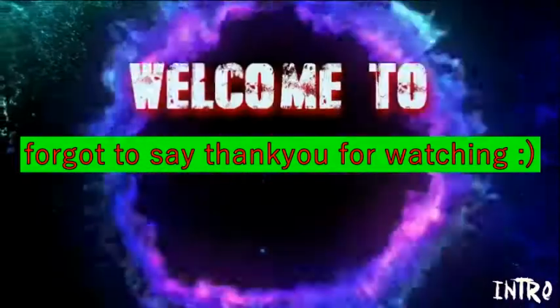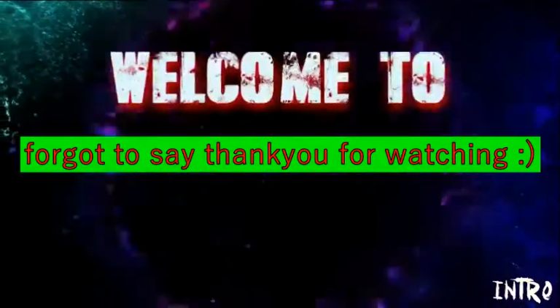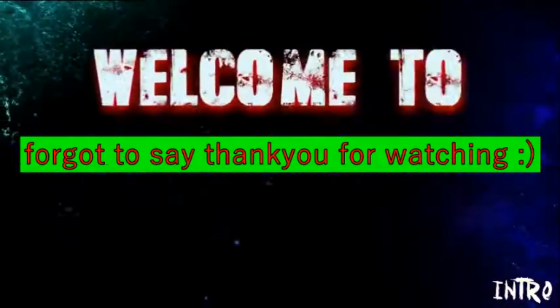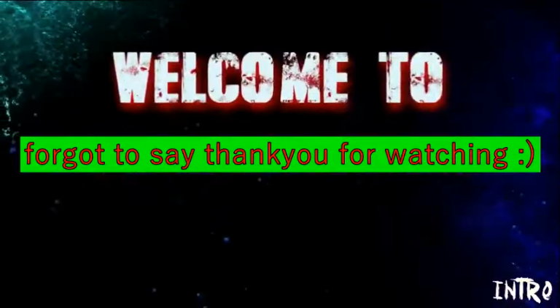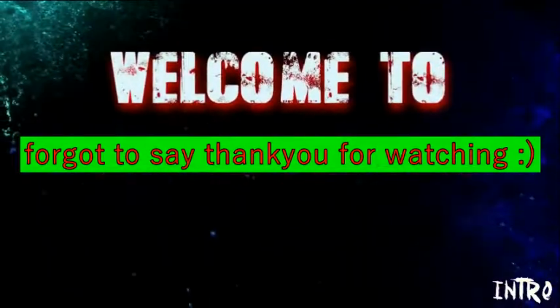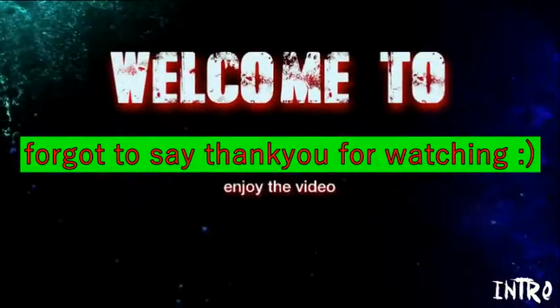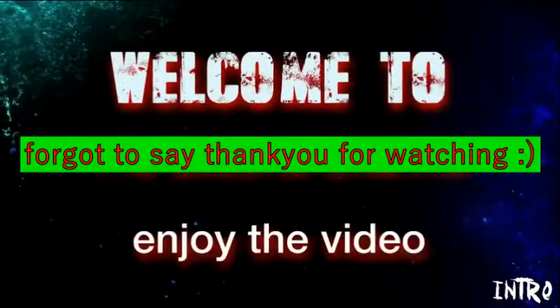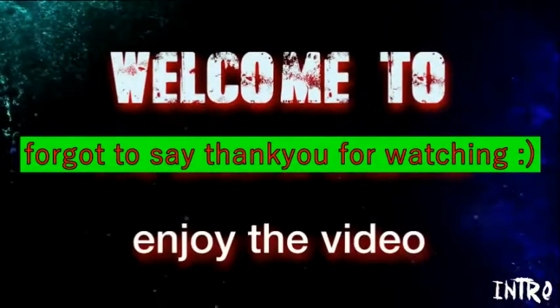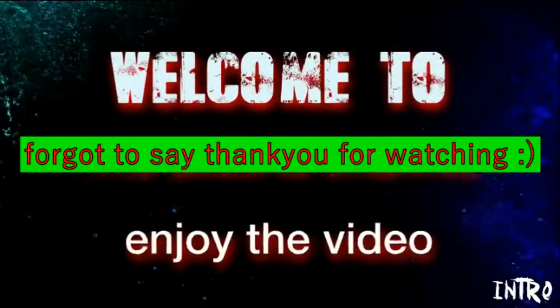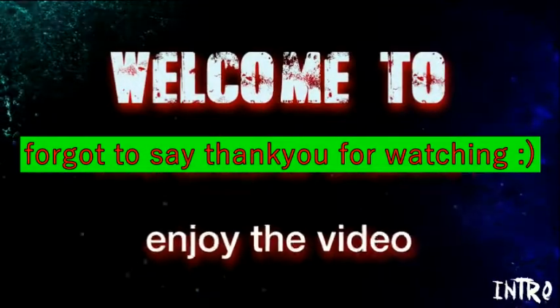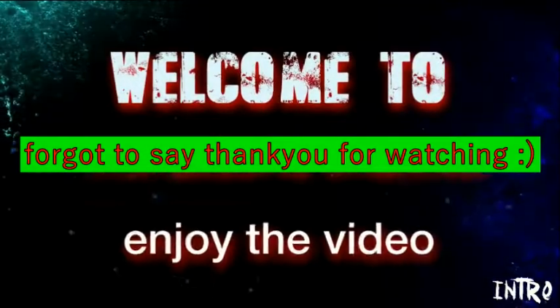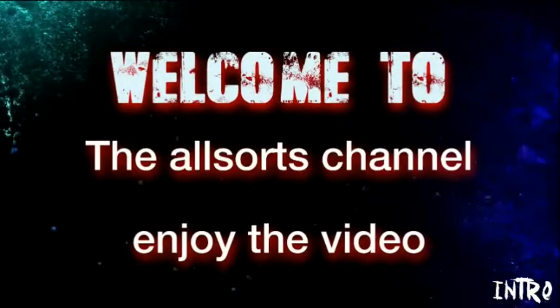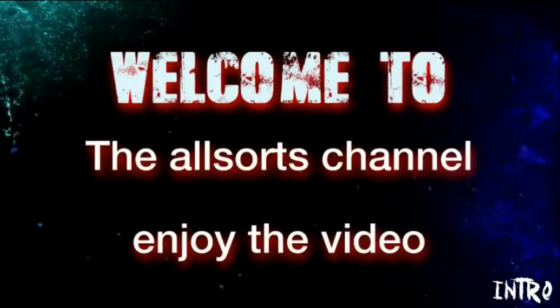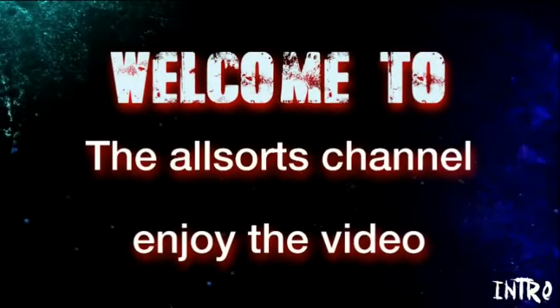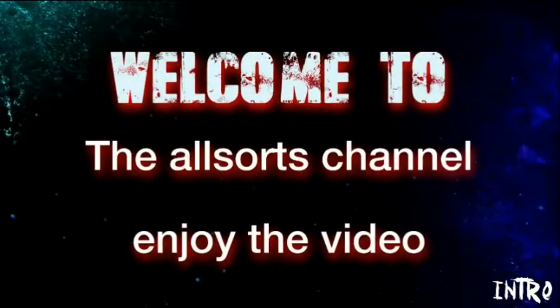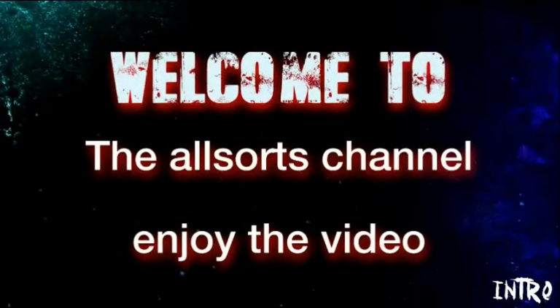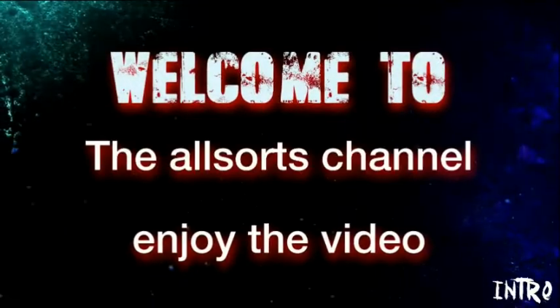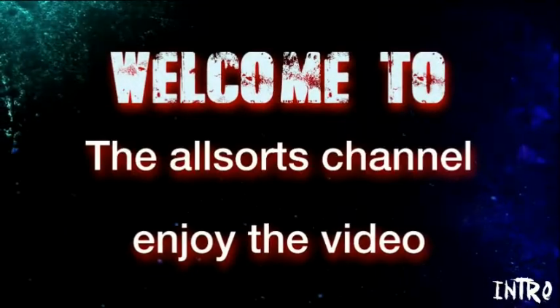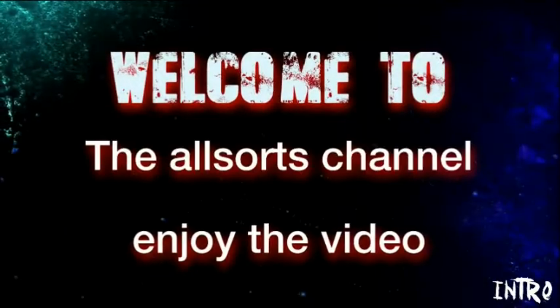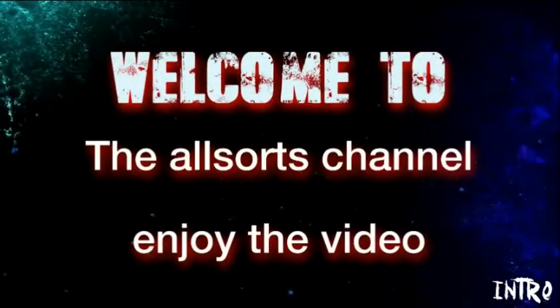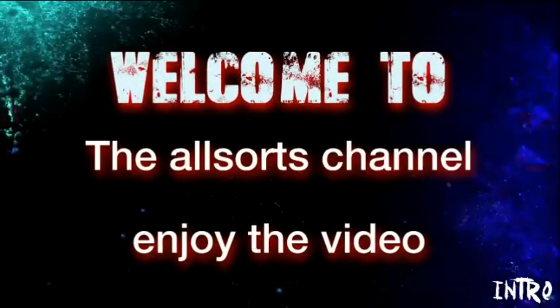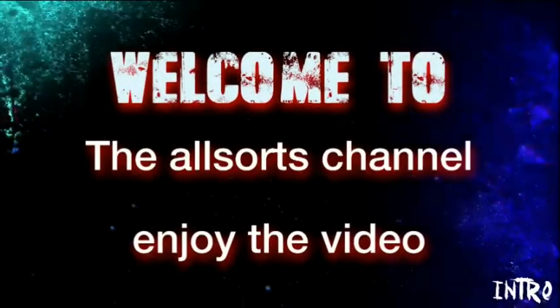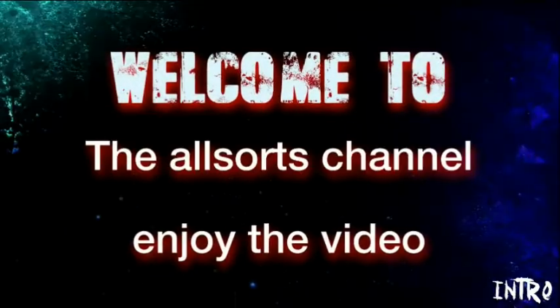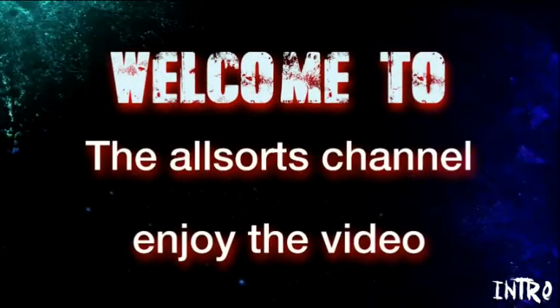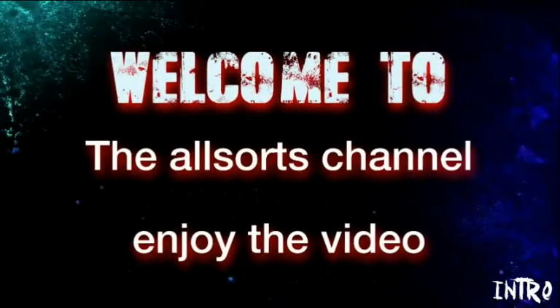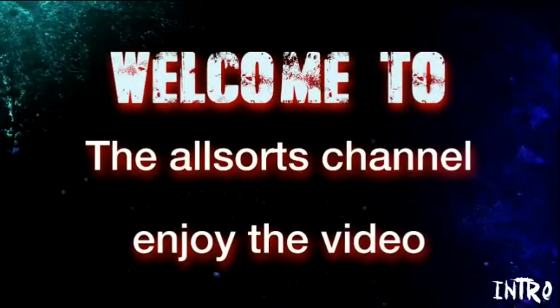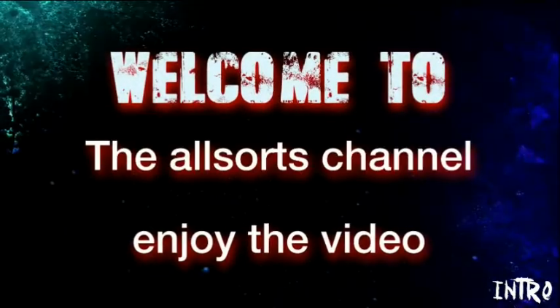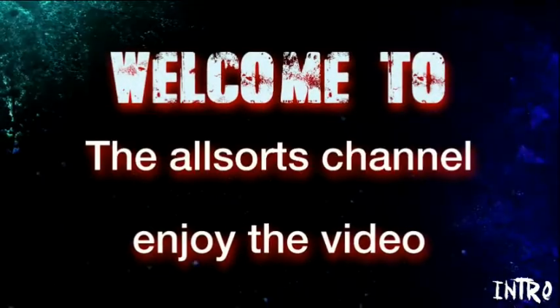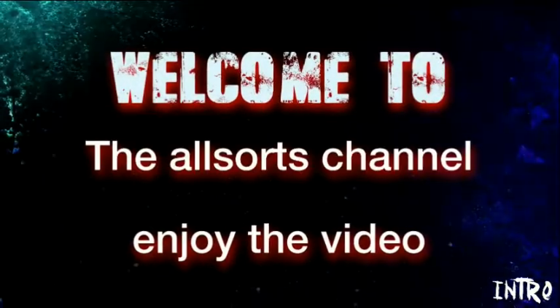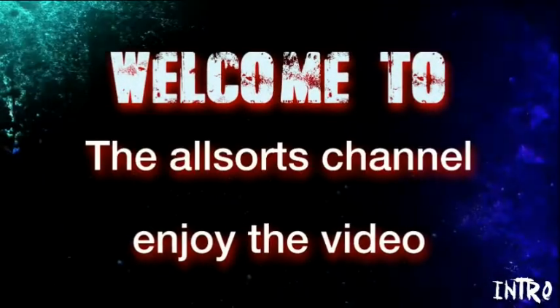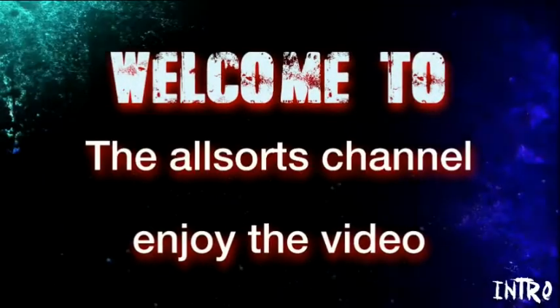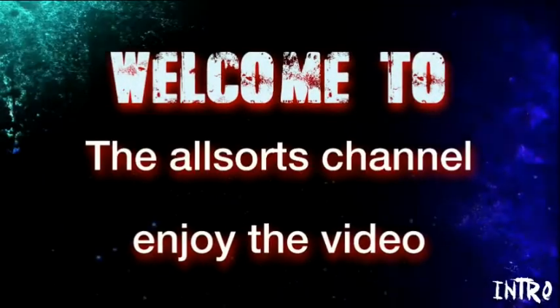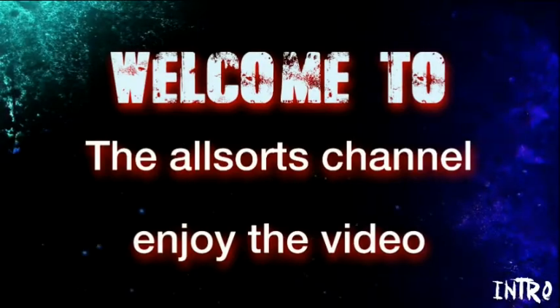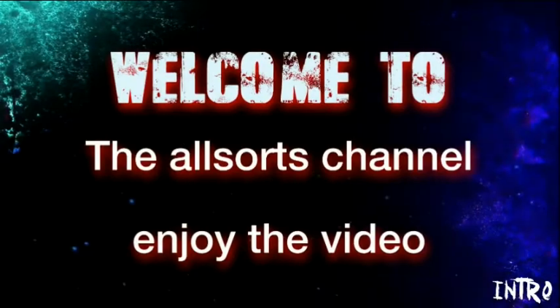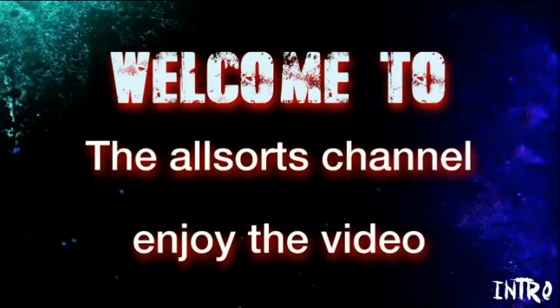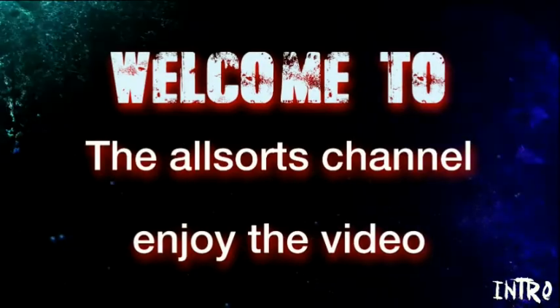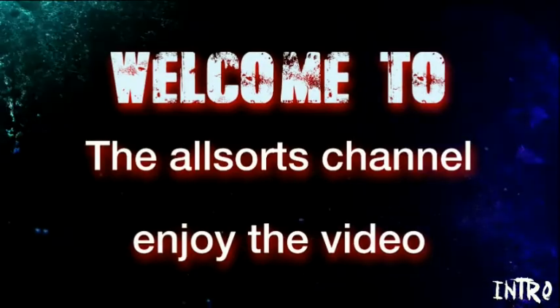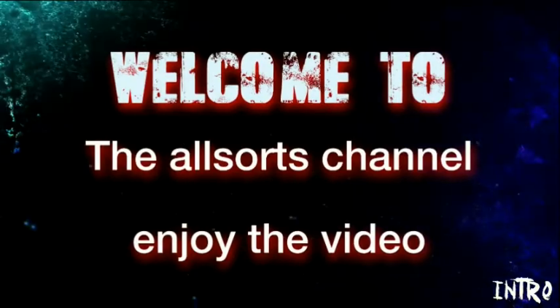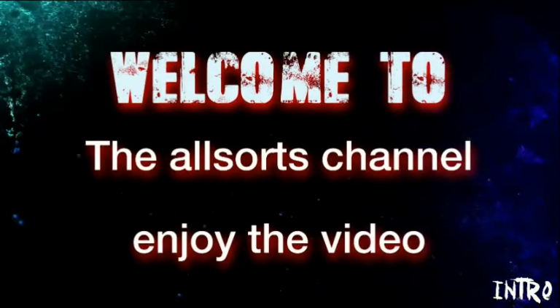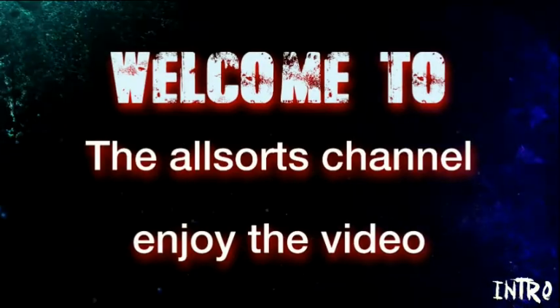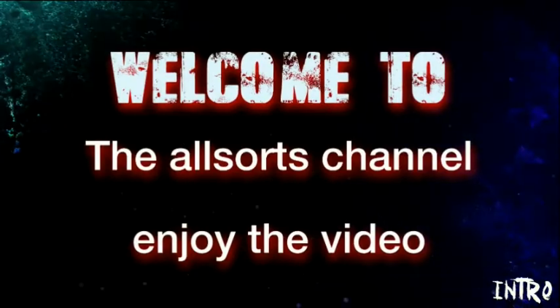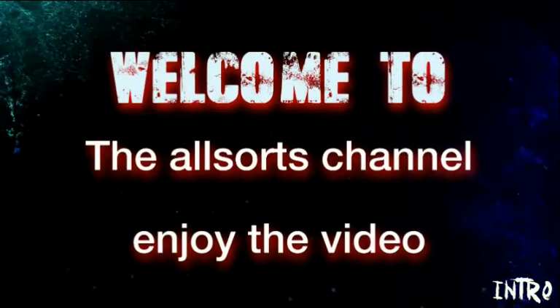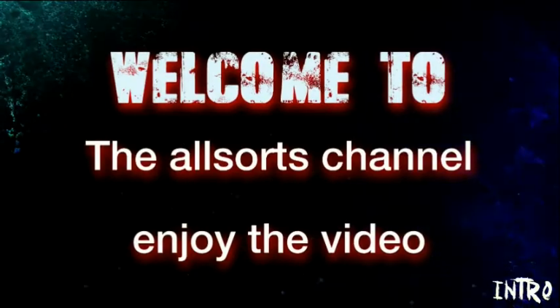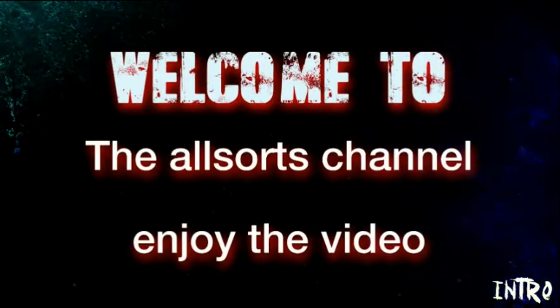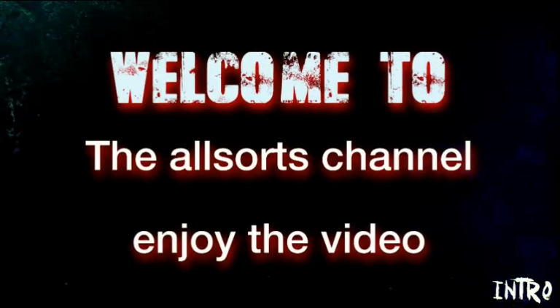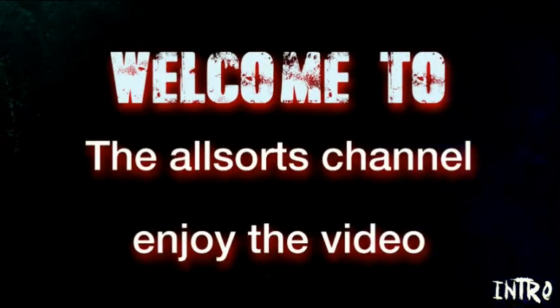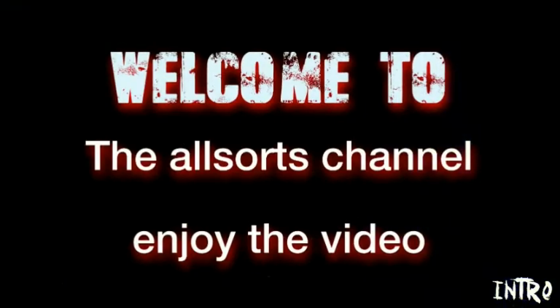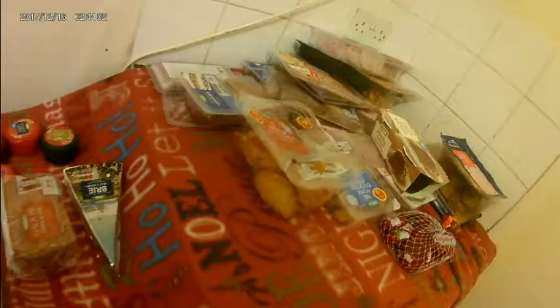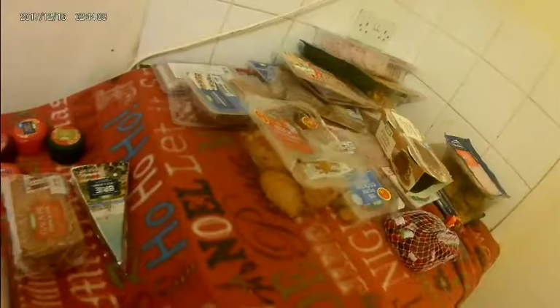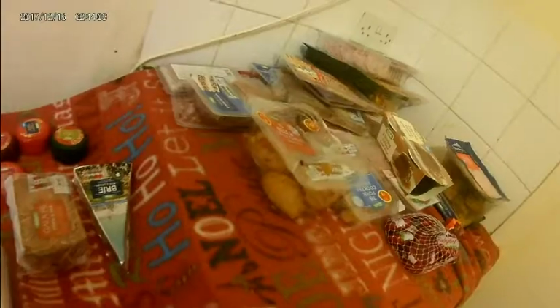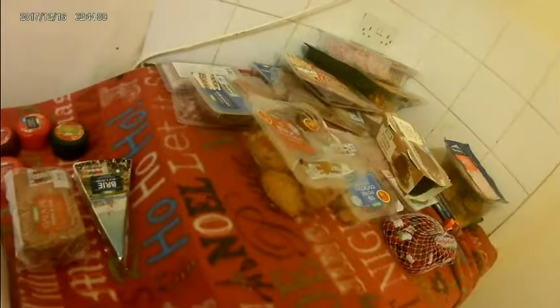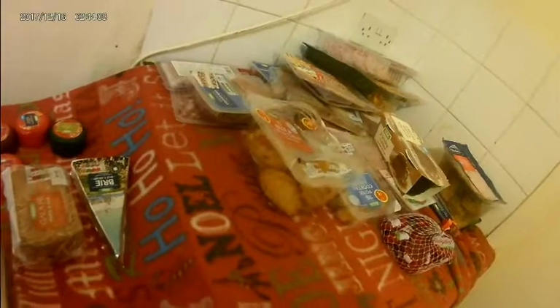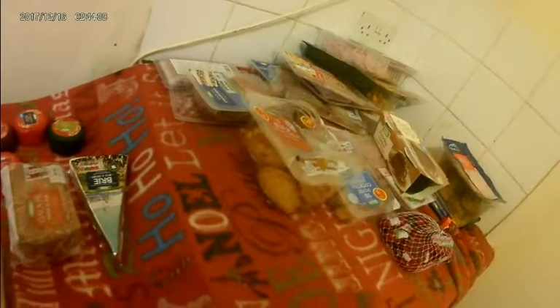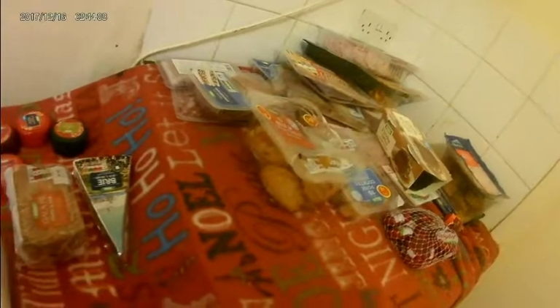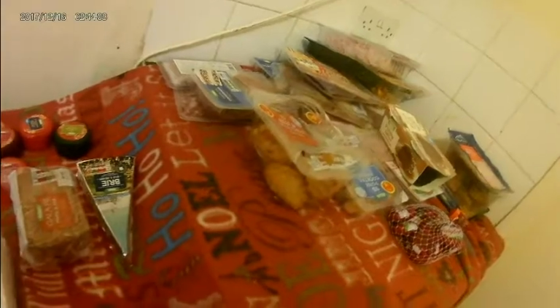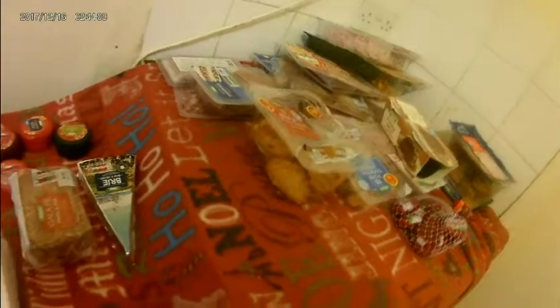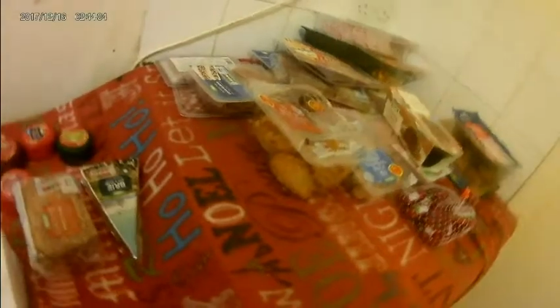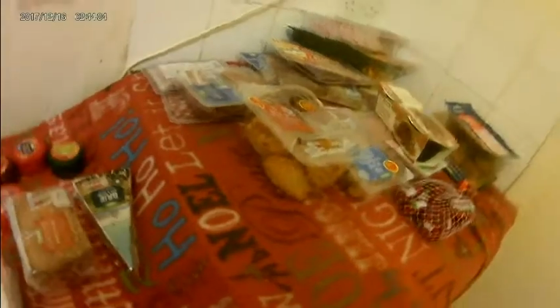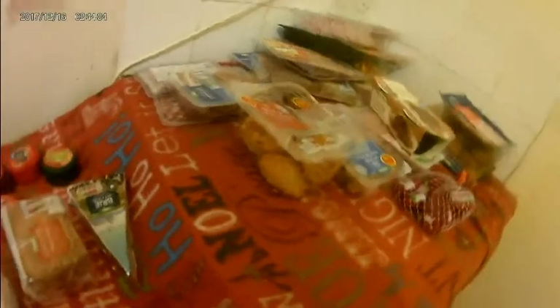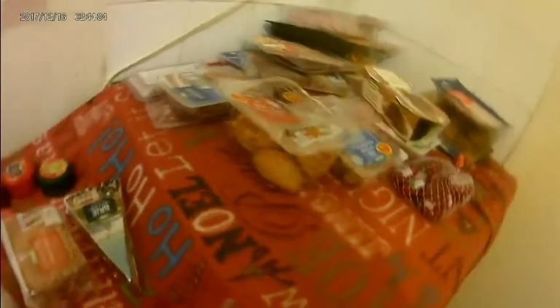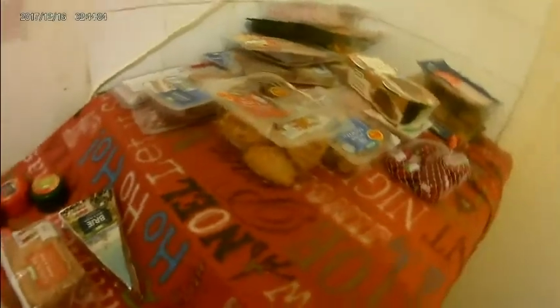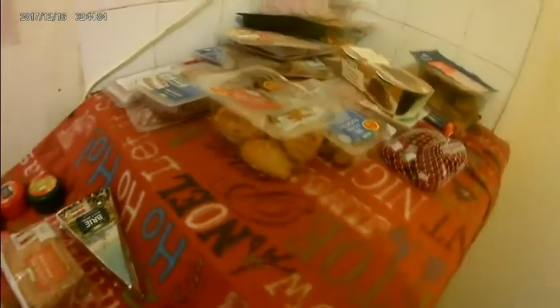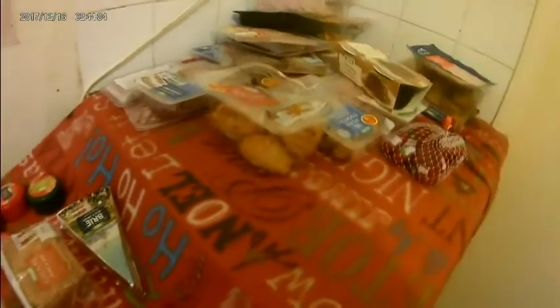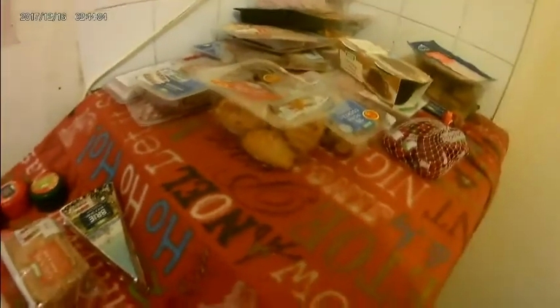Hello, before we start I'd just like to wish you all a happy Christmas and a nice new year. So let's begin.